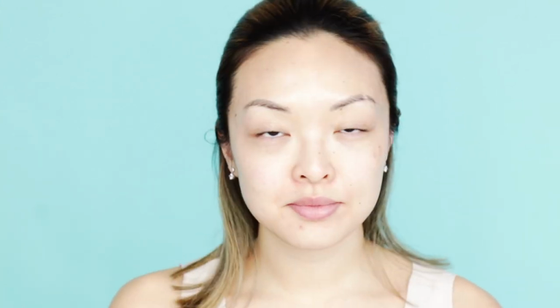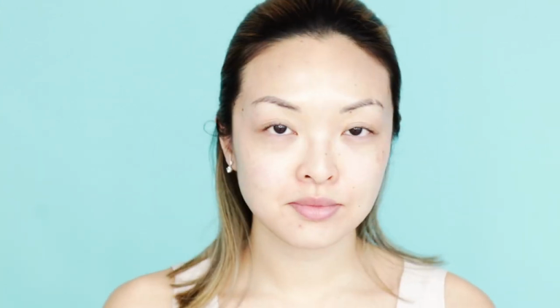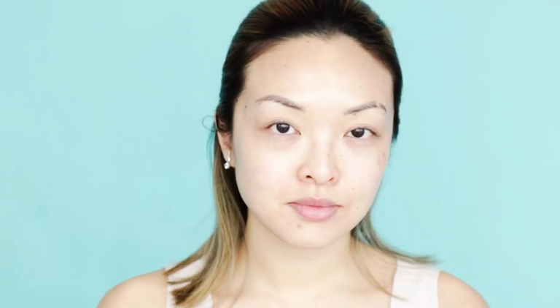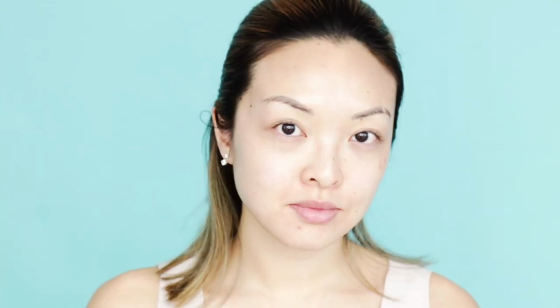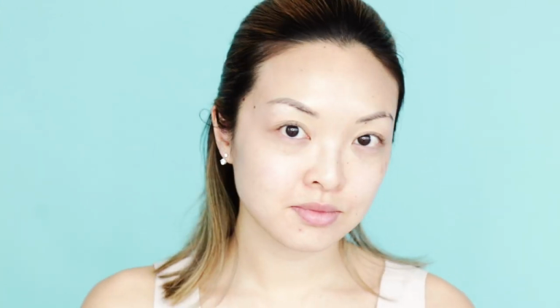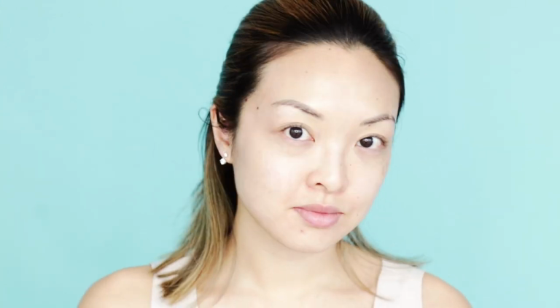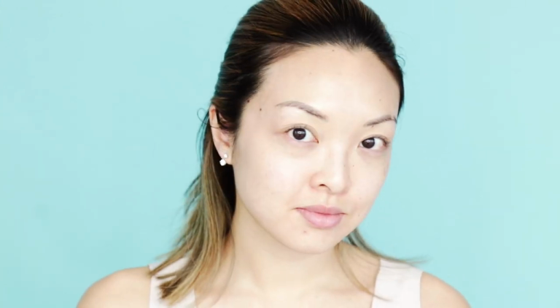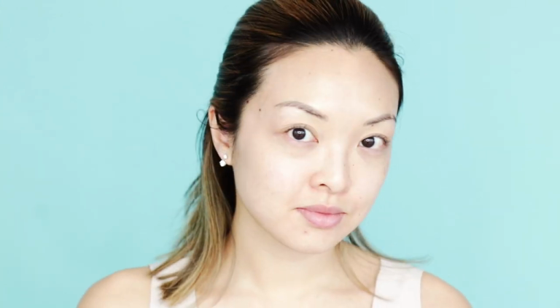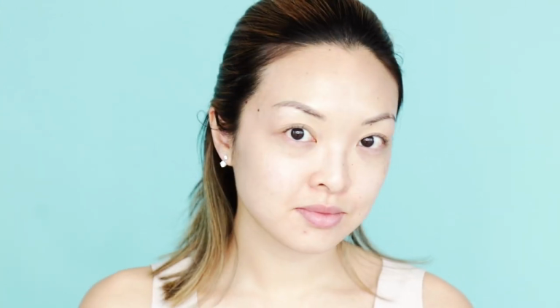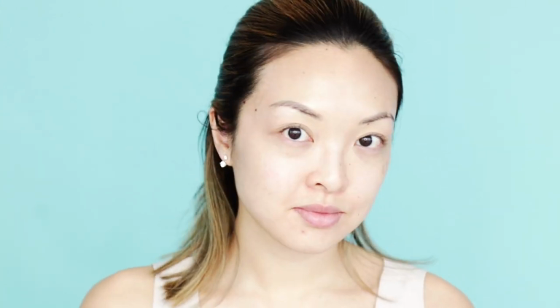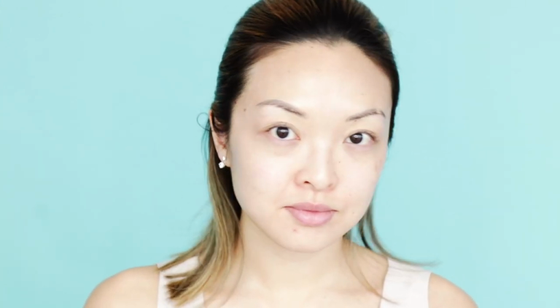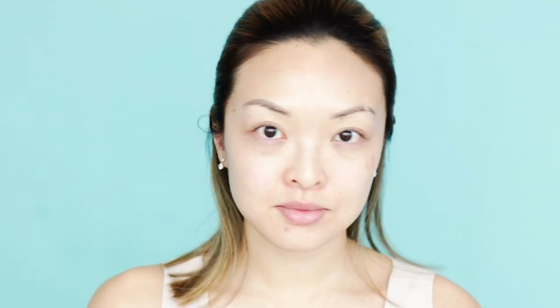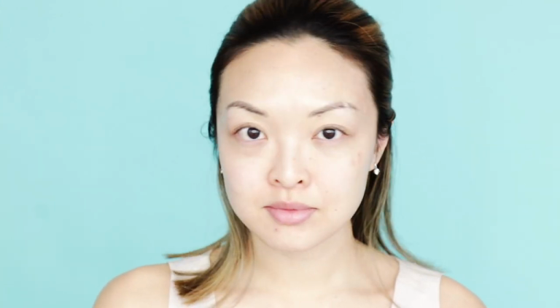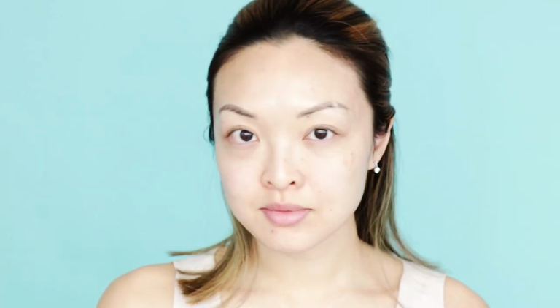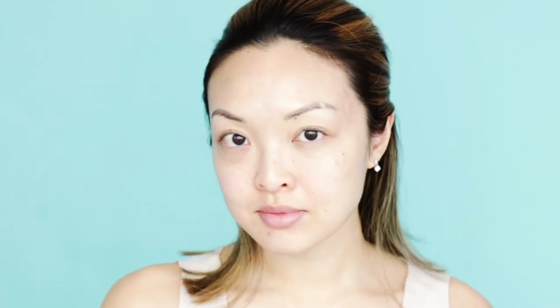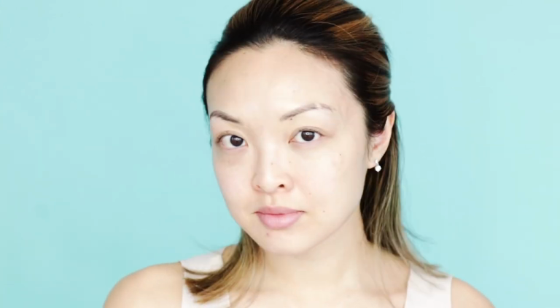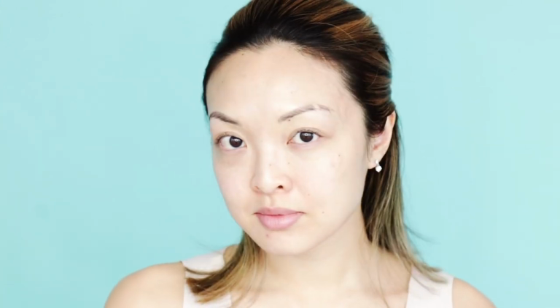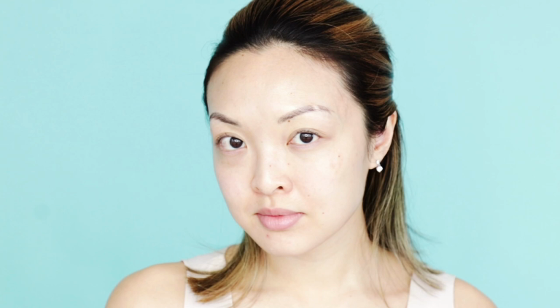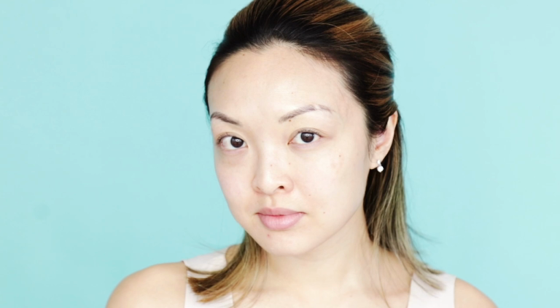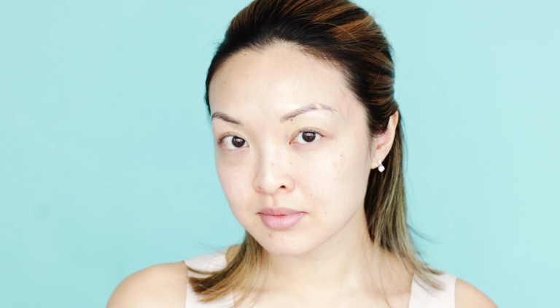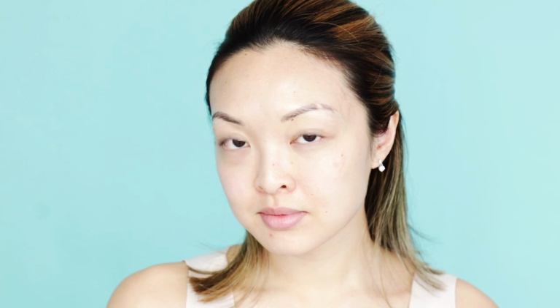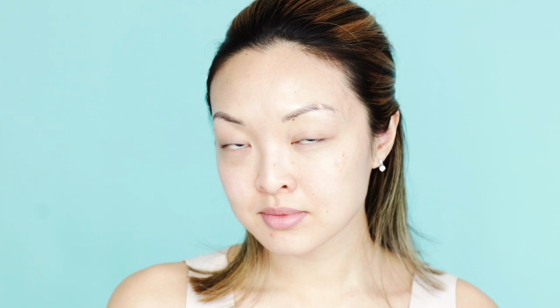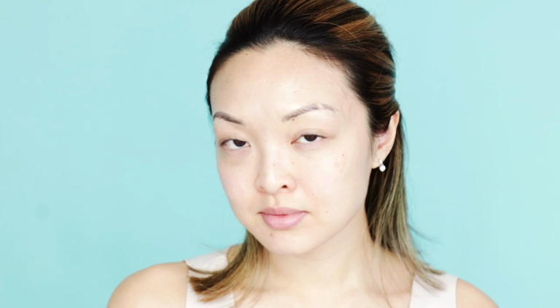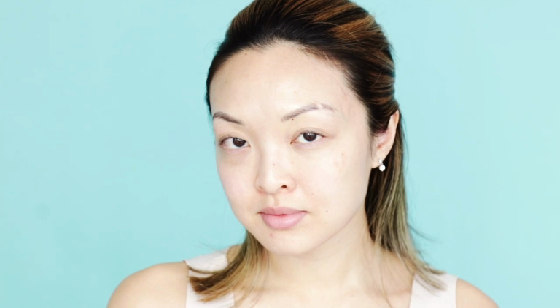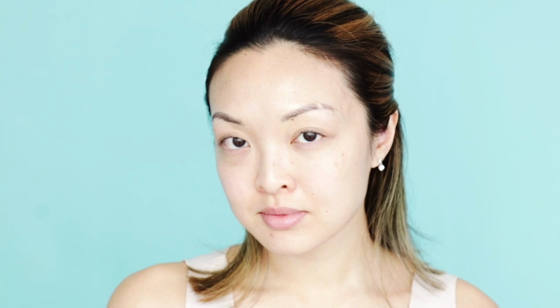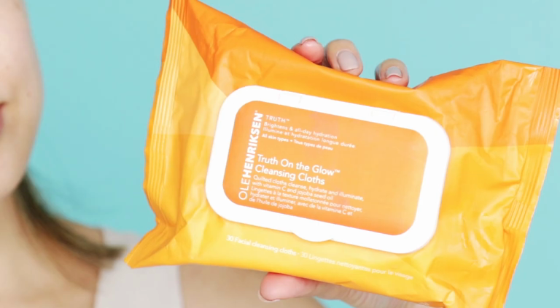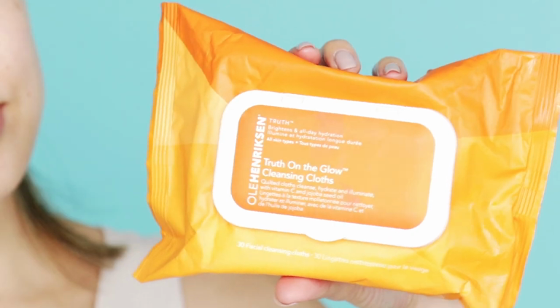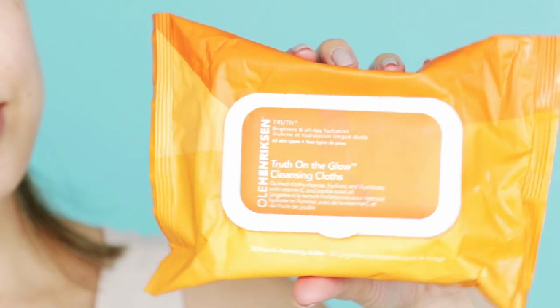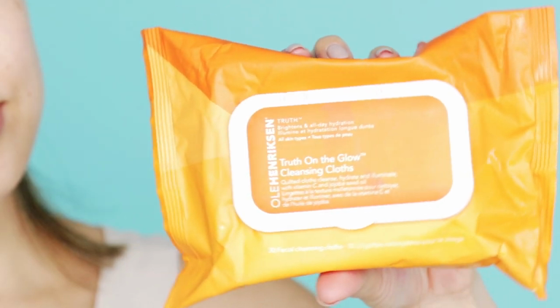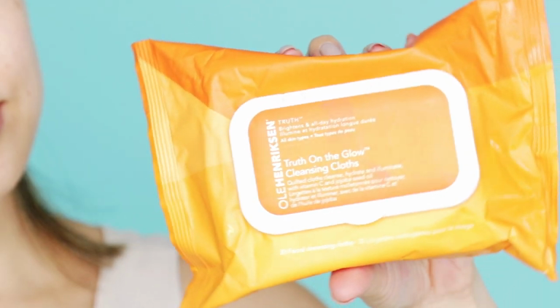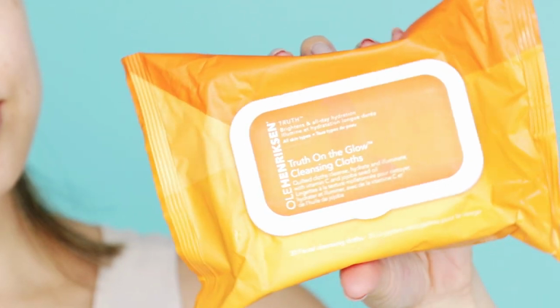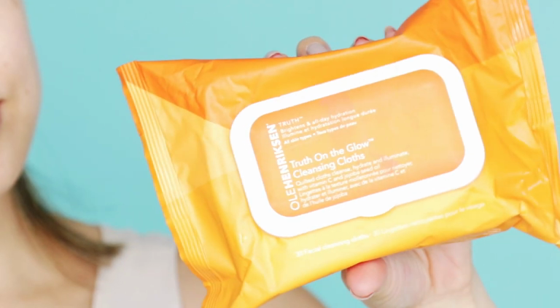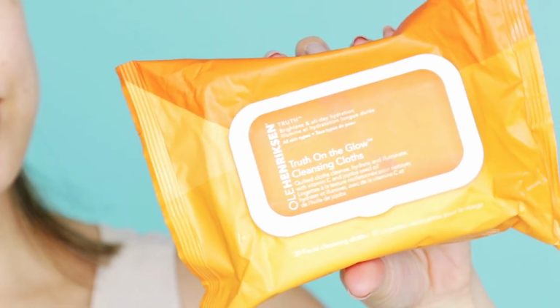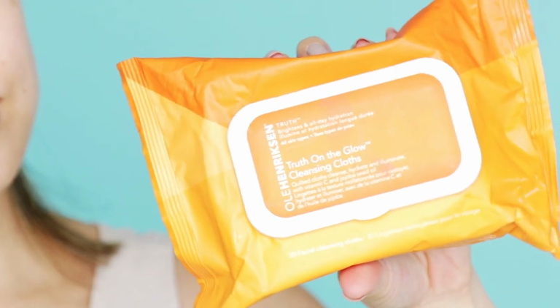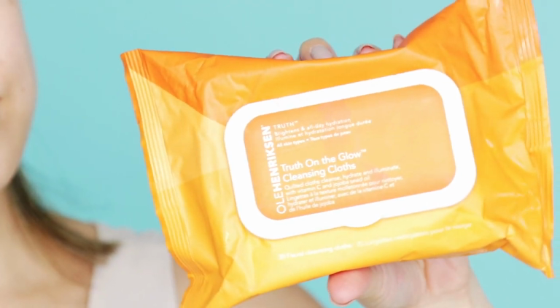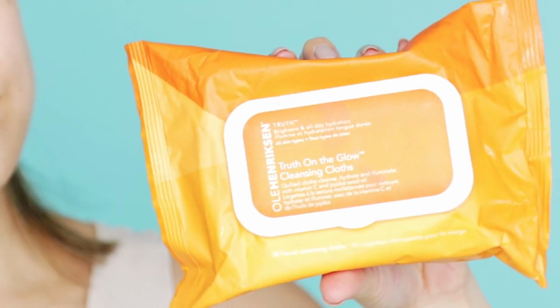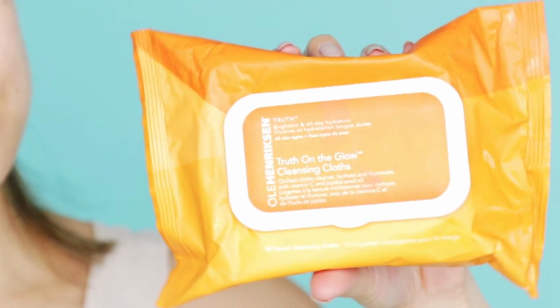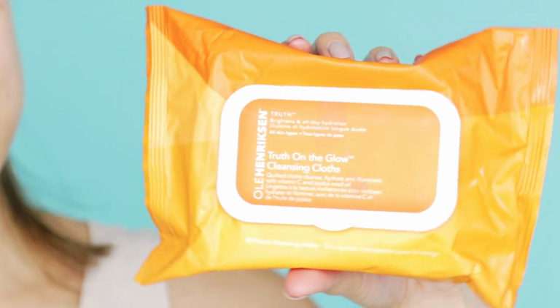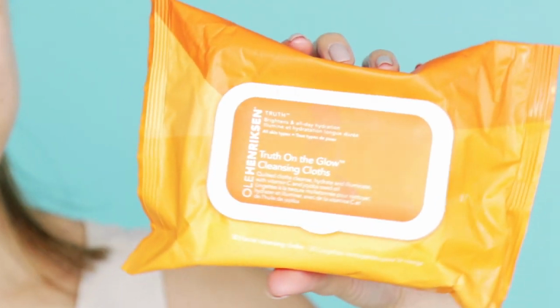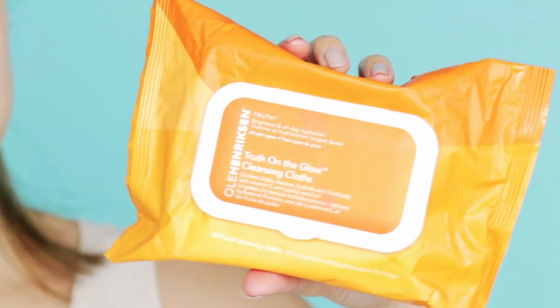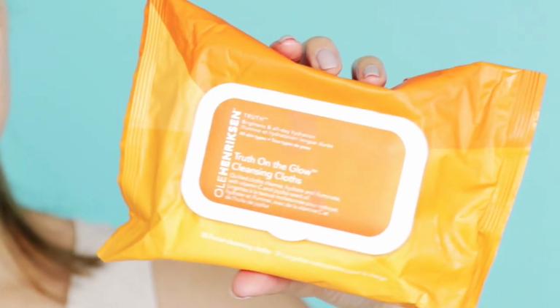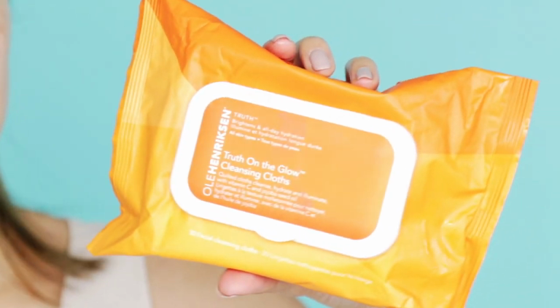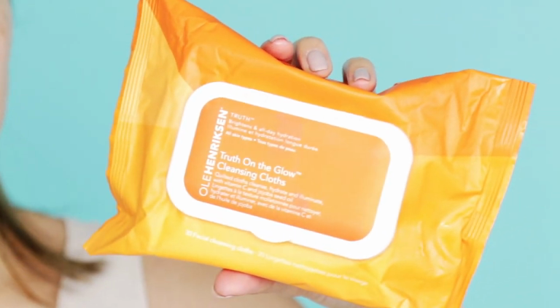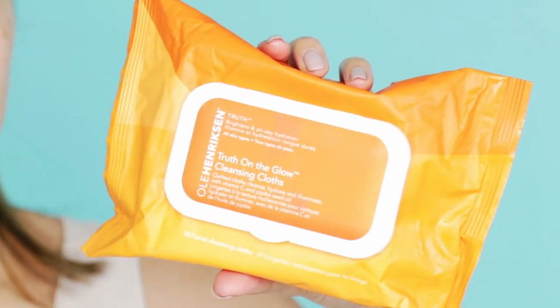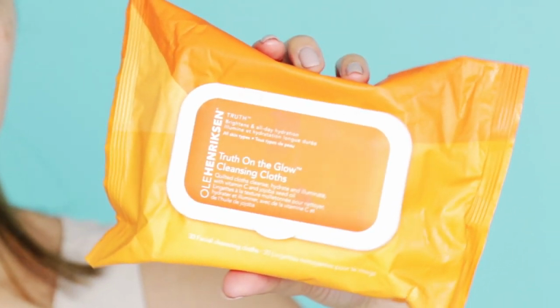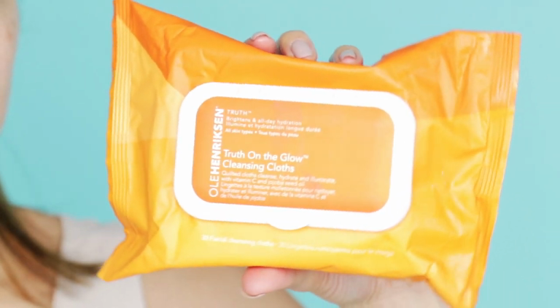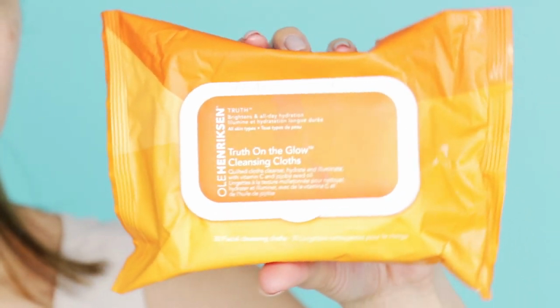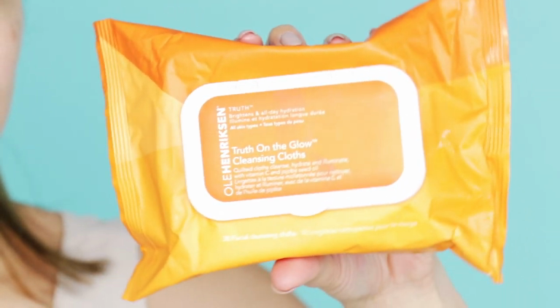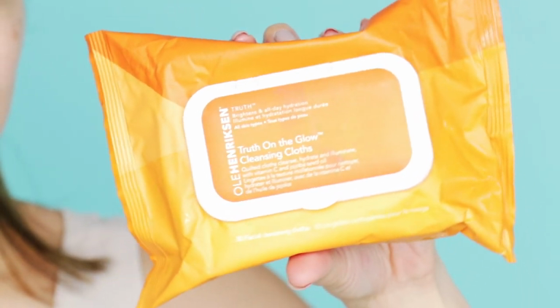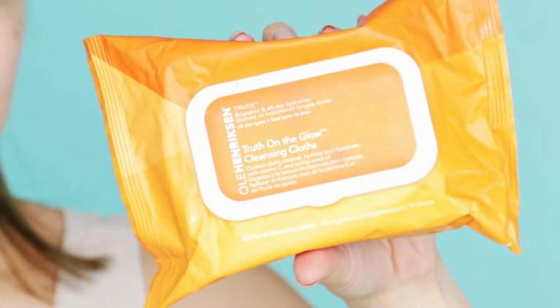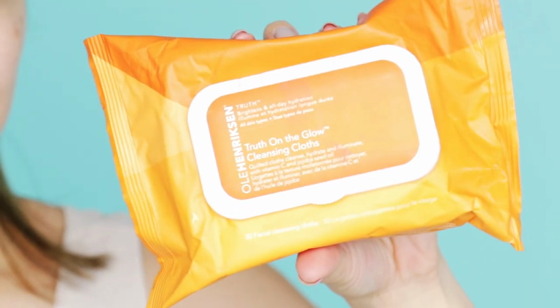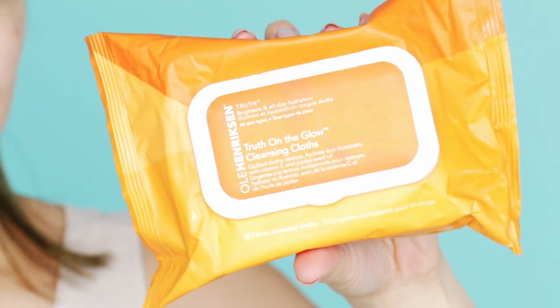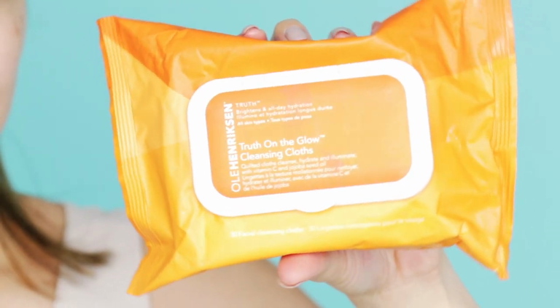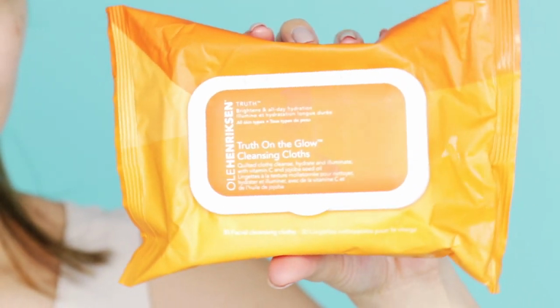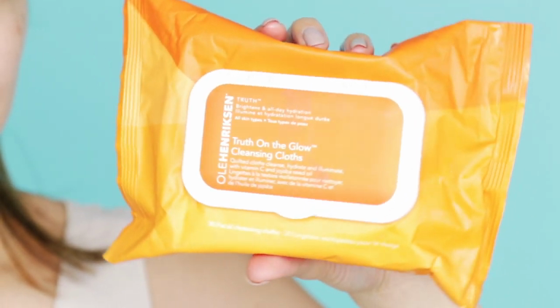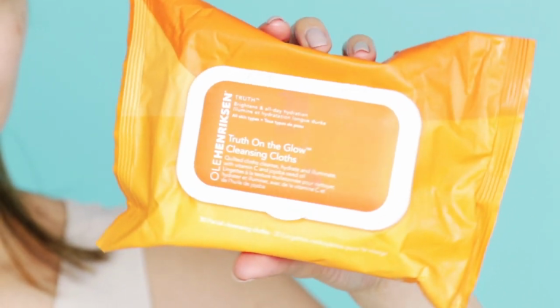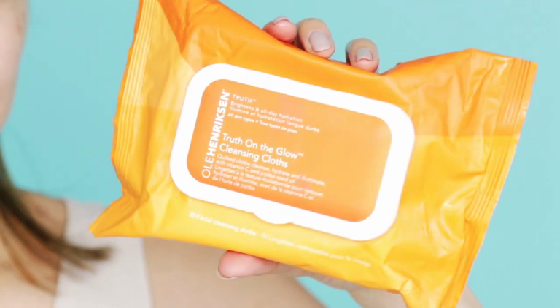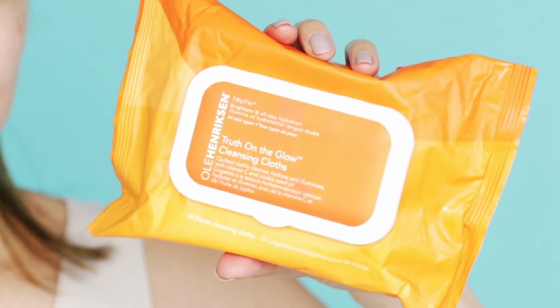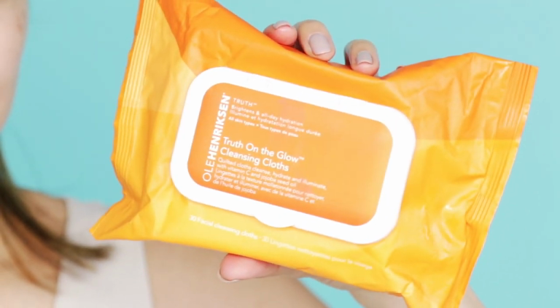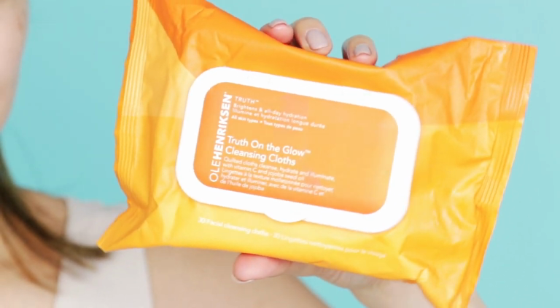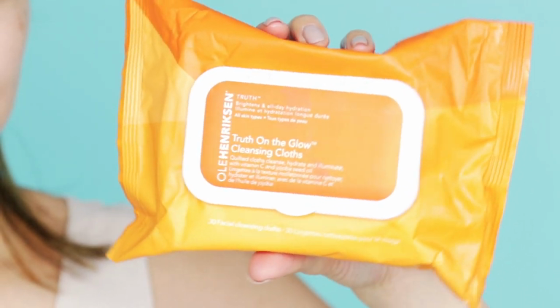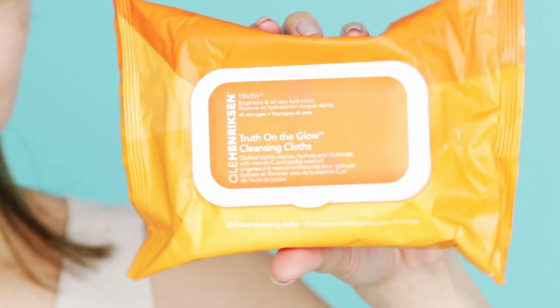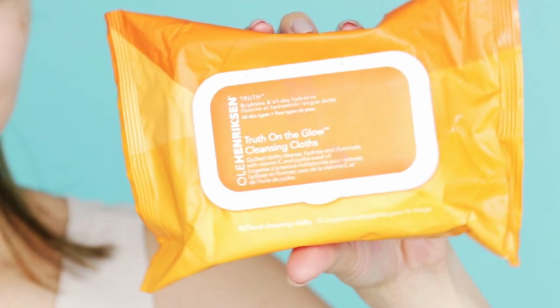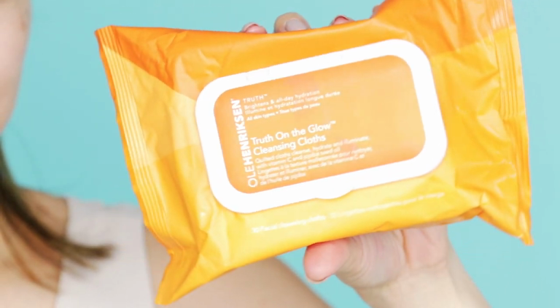Oh yeah, and that little guy on my chin? He decided to come for a visit a few days ago and I'm ready for him to go now. Alright, let's just pretend he's not there.